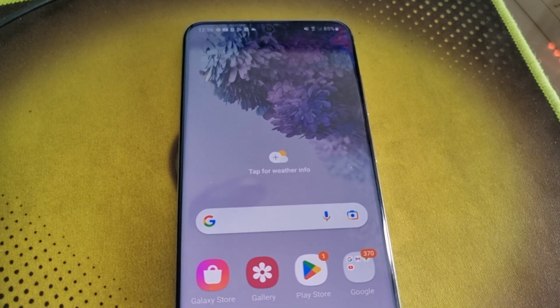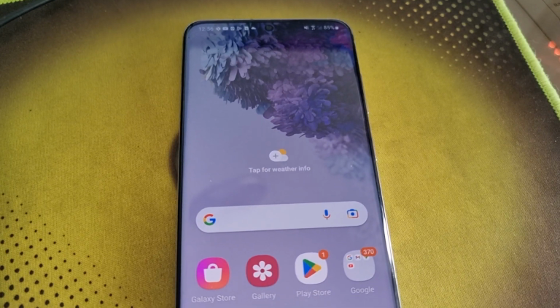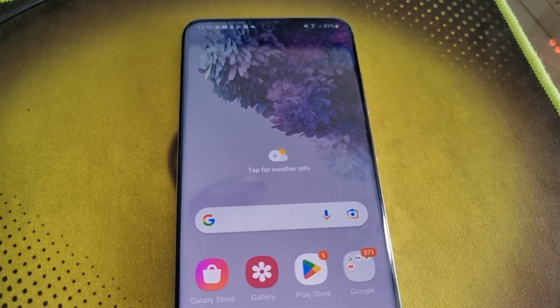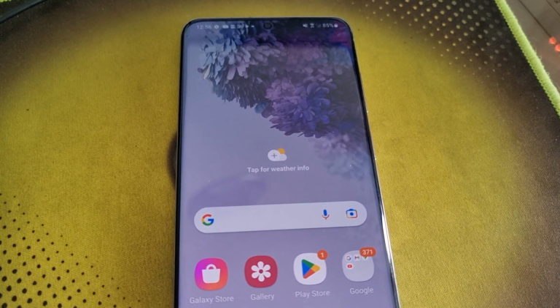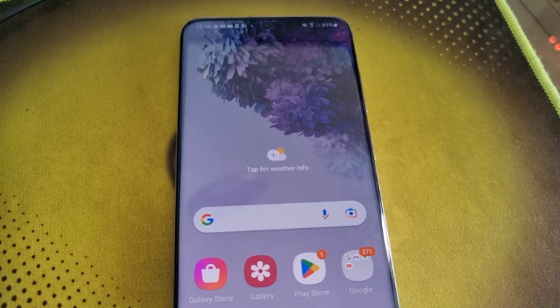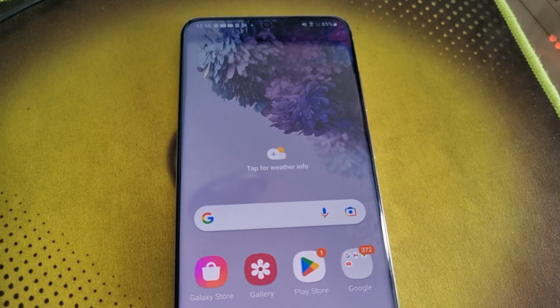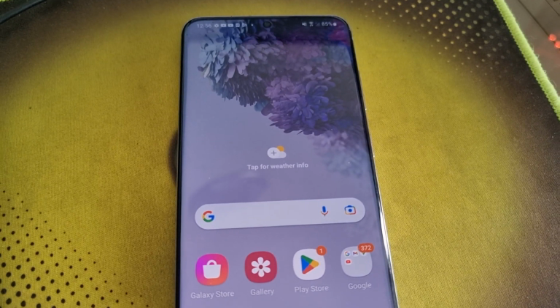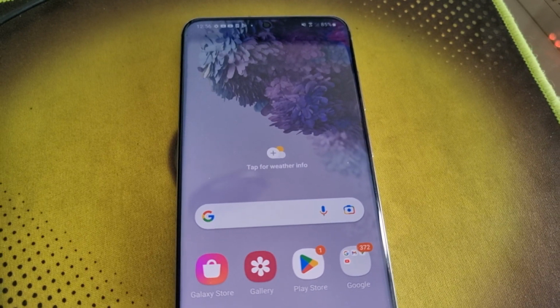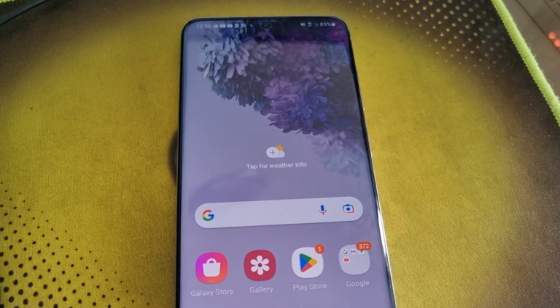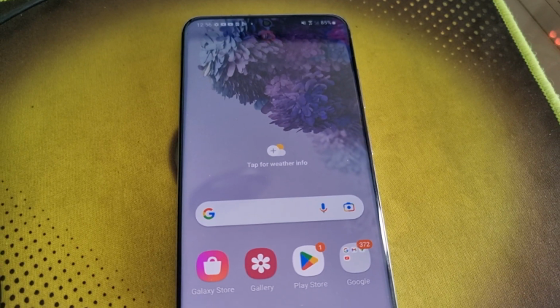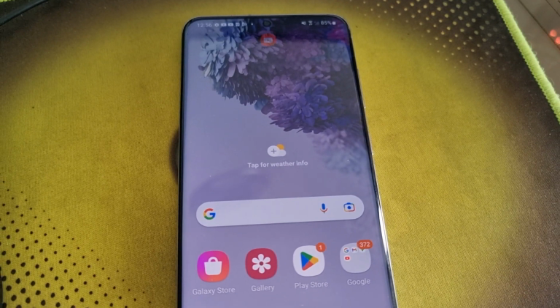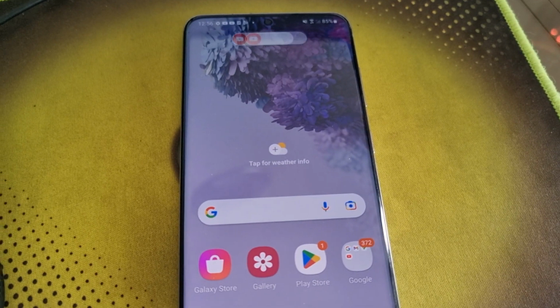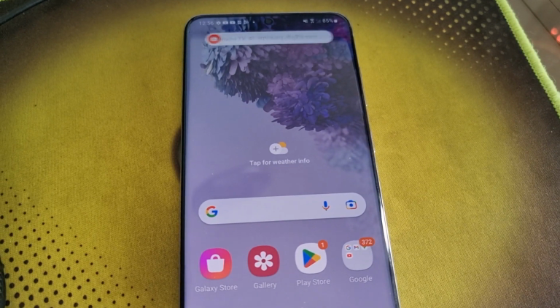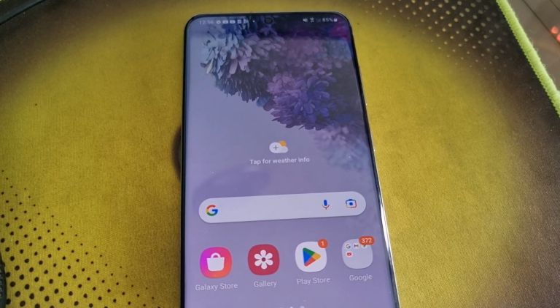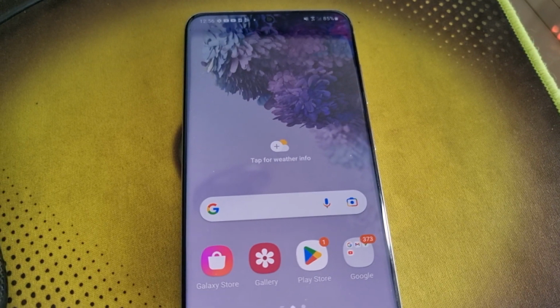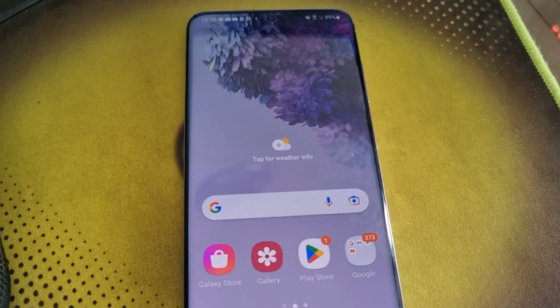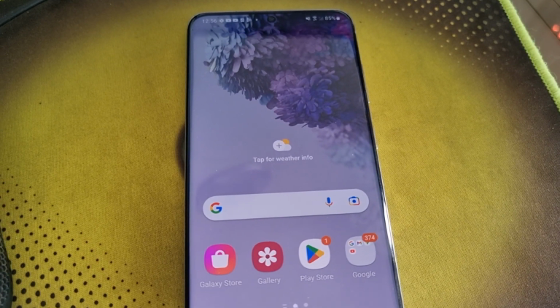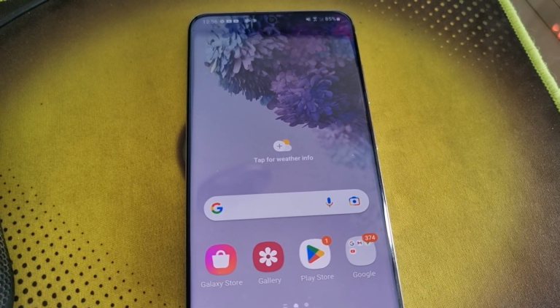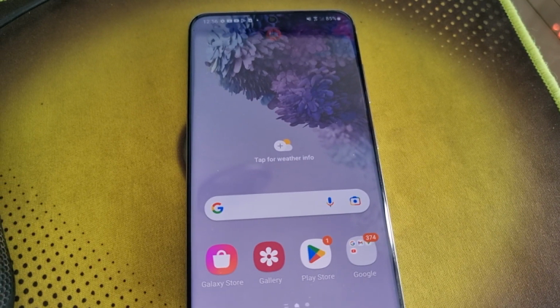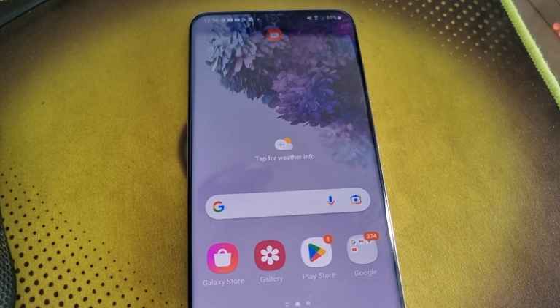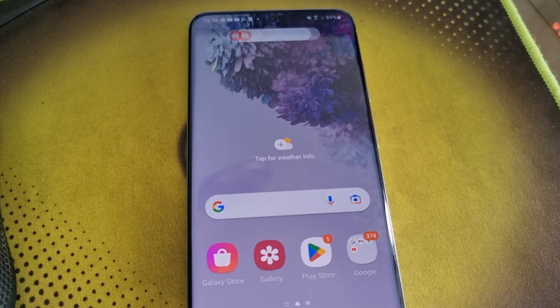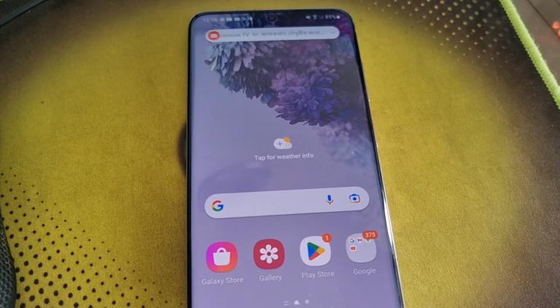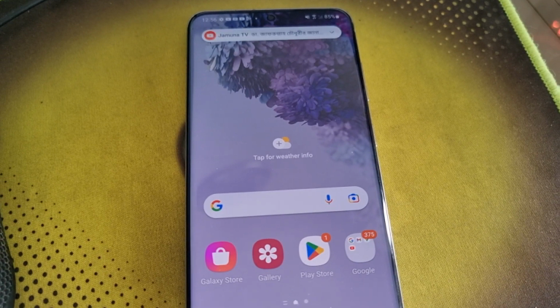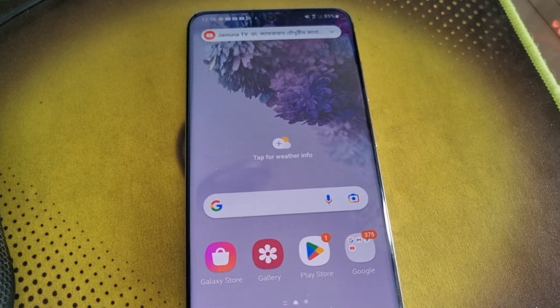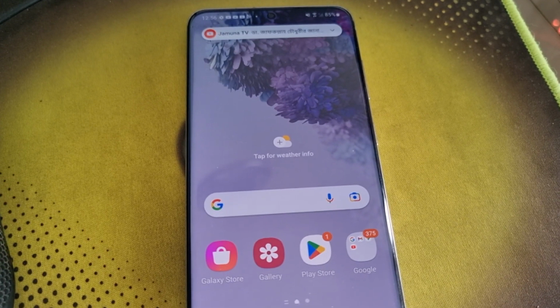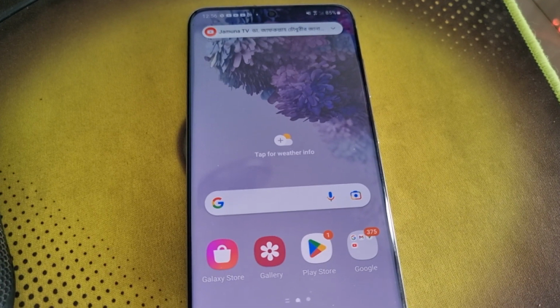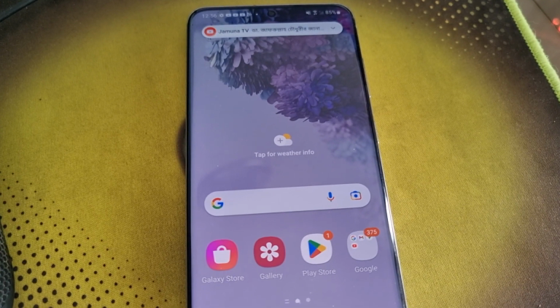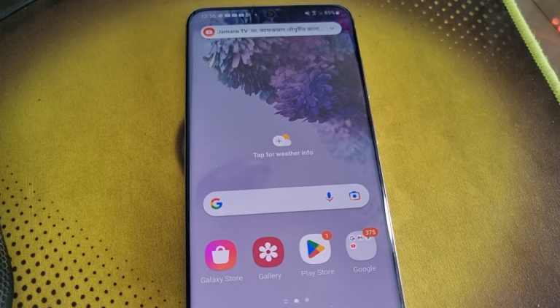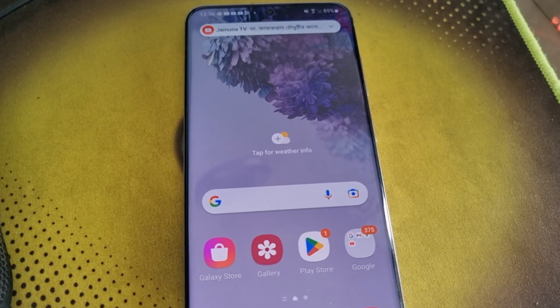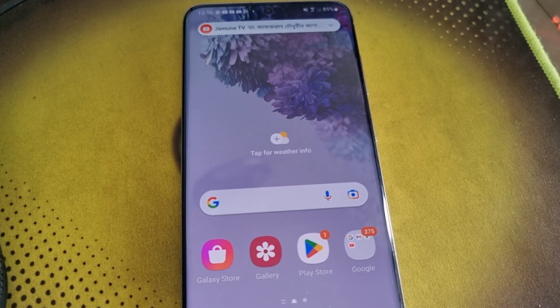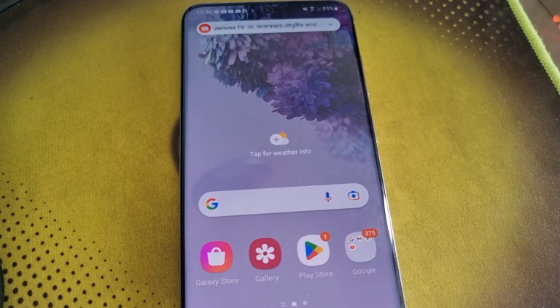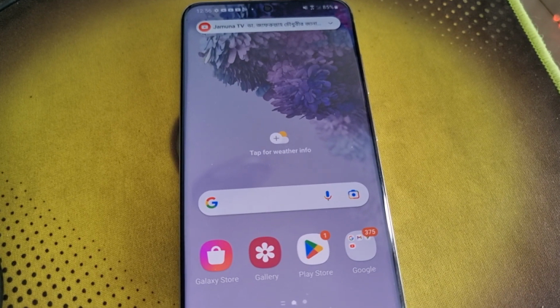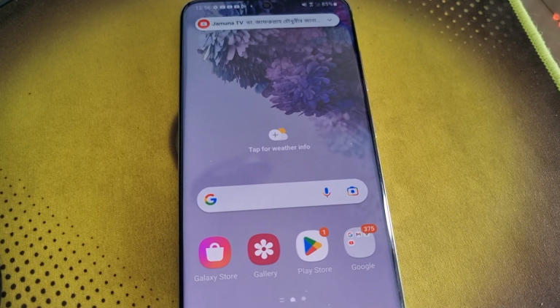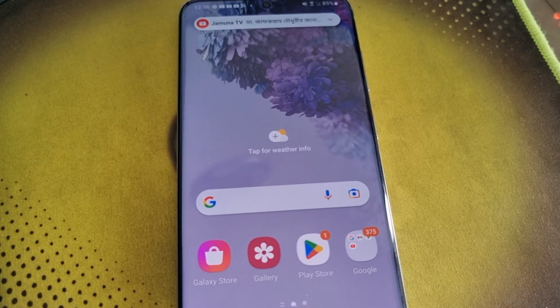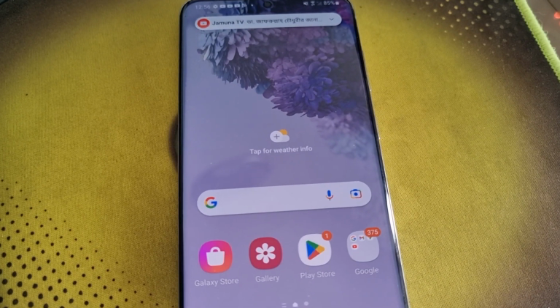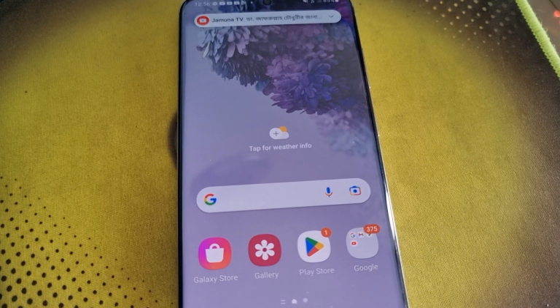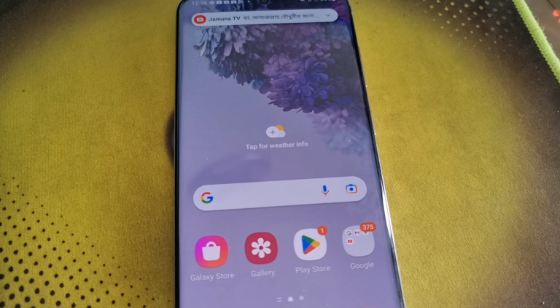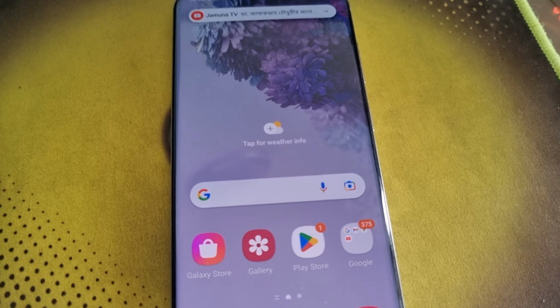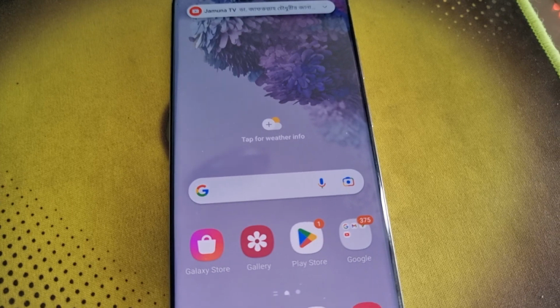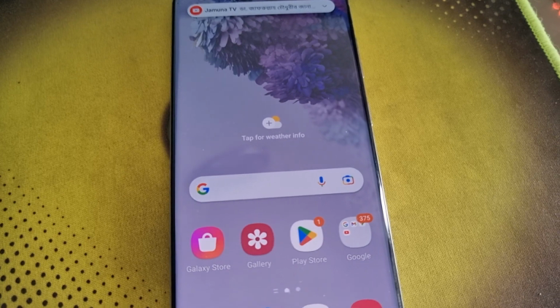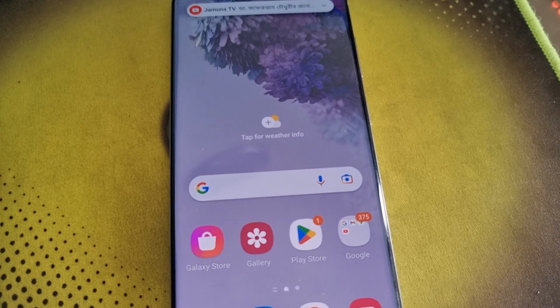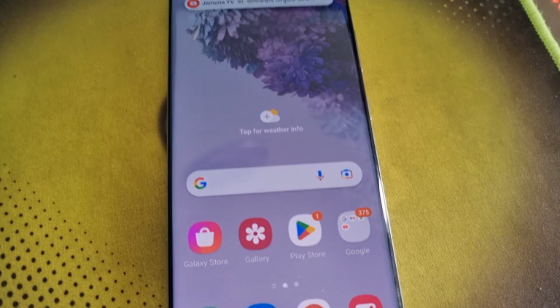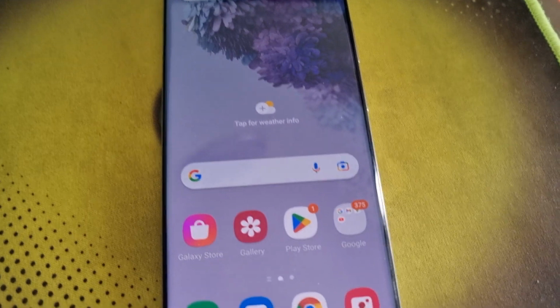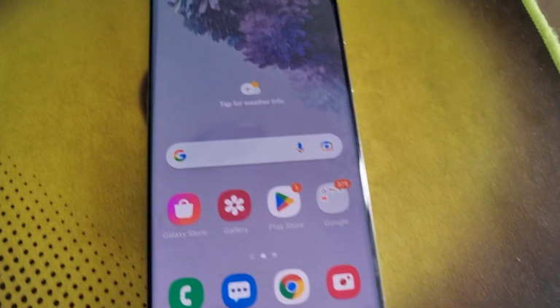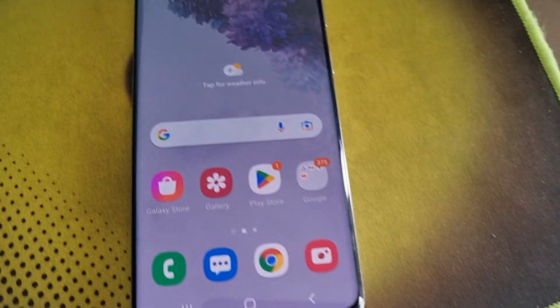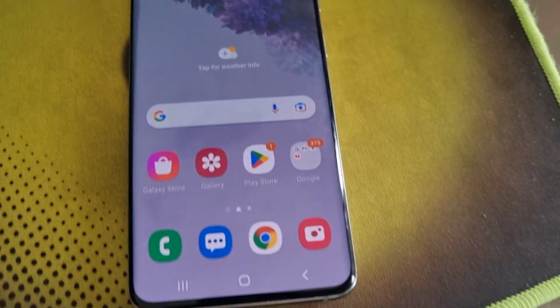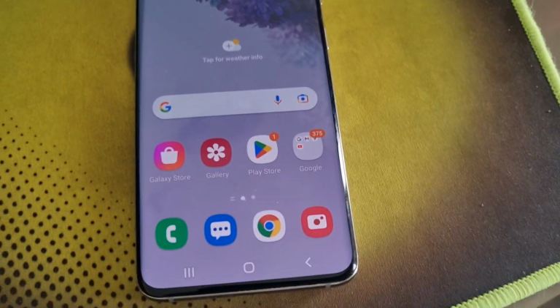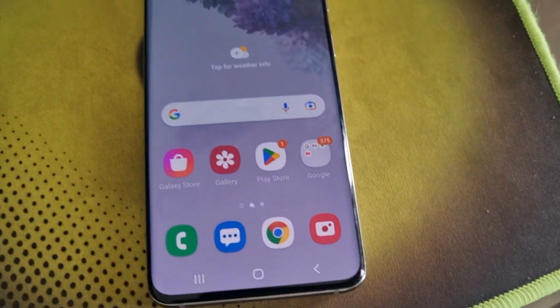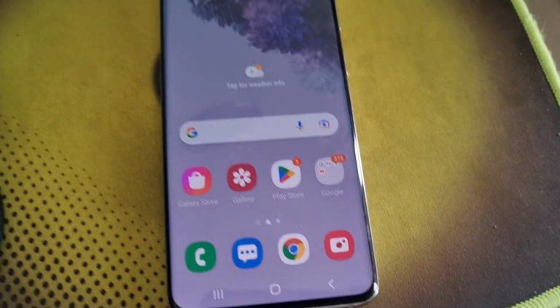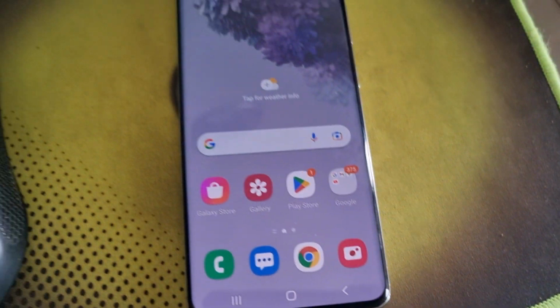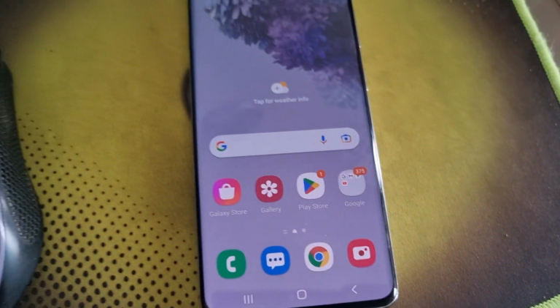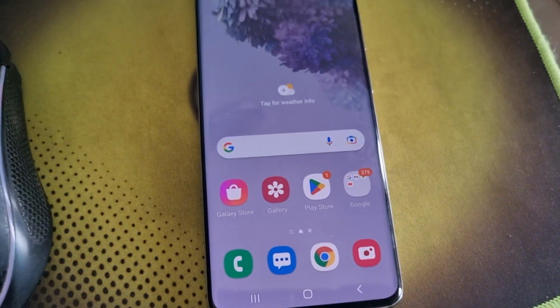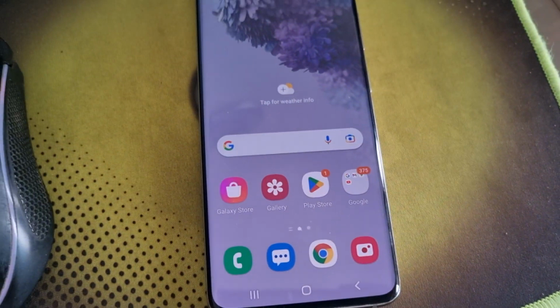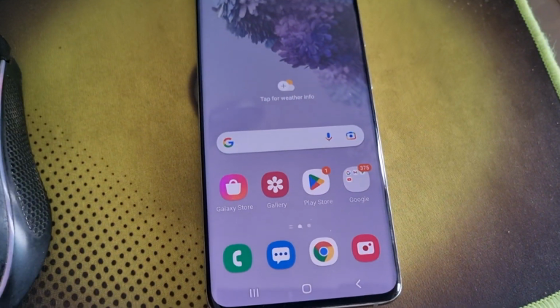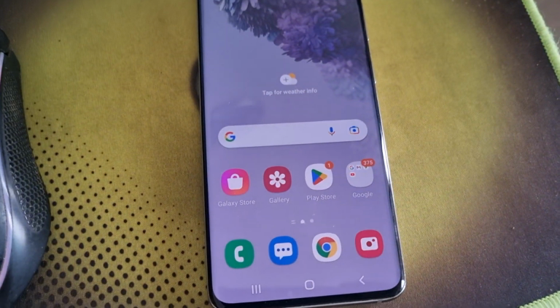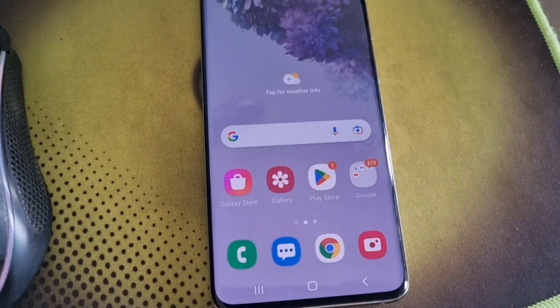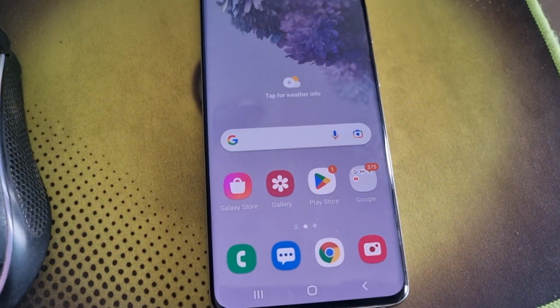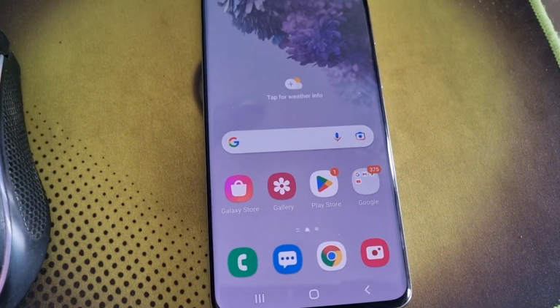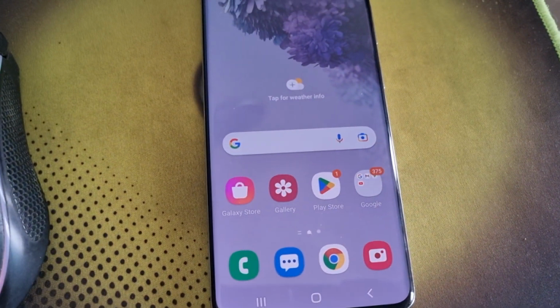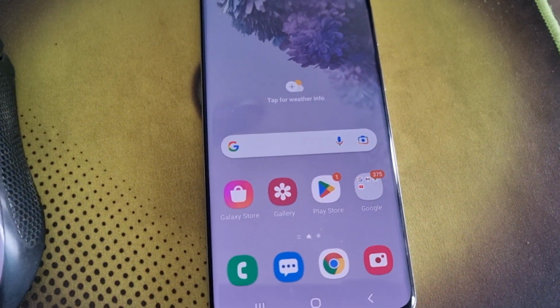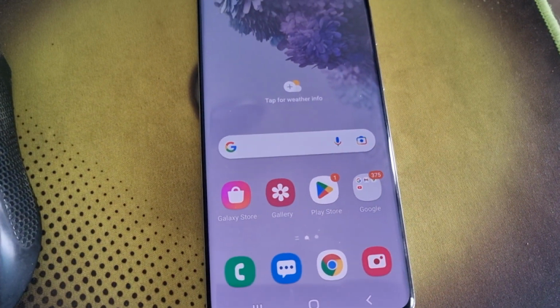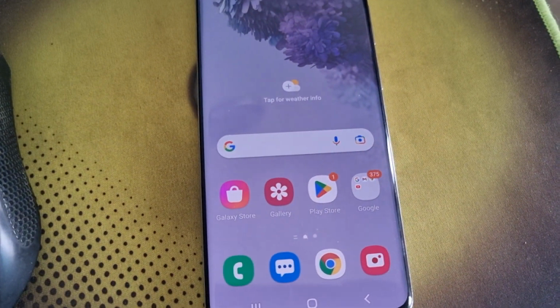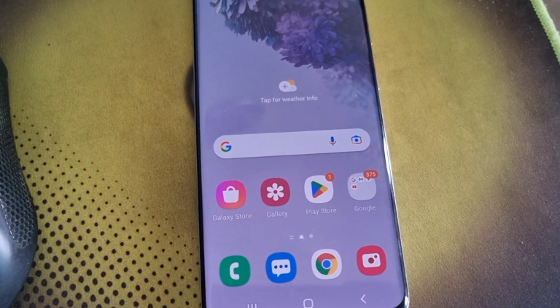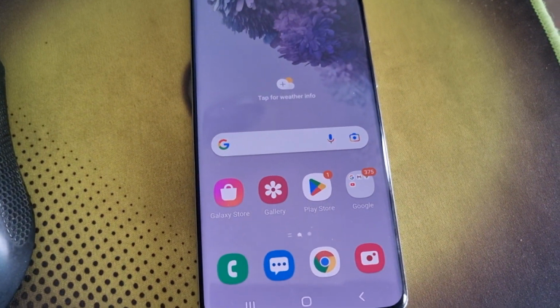This is a three-year-old Samsung Galaxy S20 5G. Hope everything will be alright.